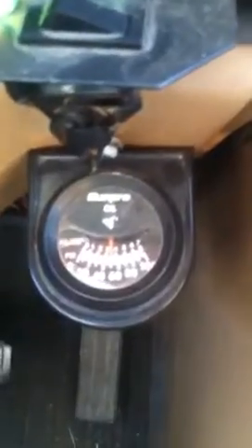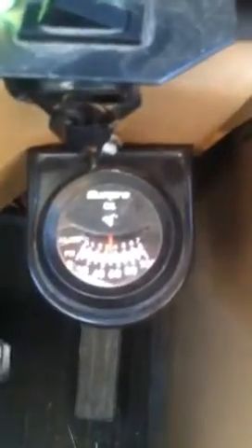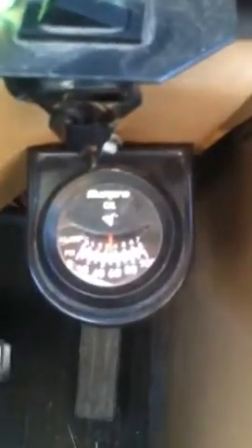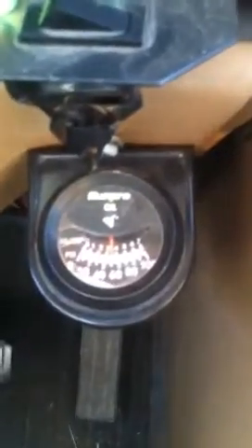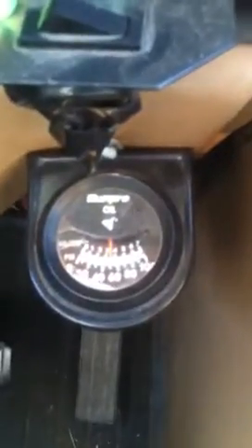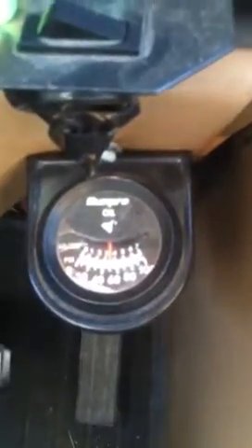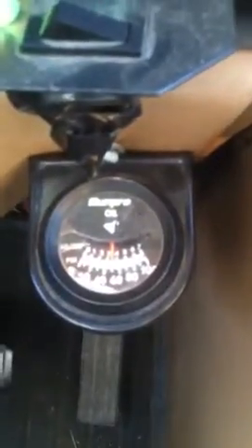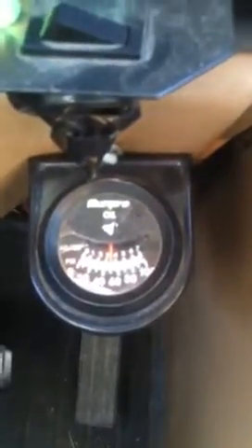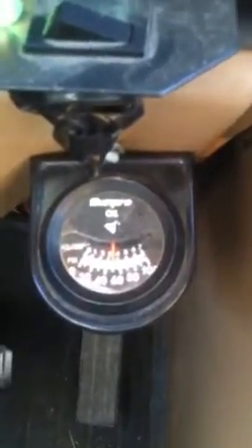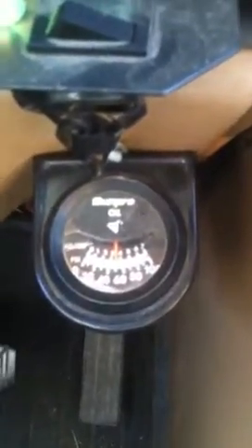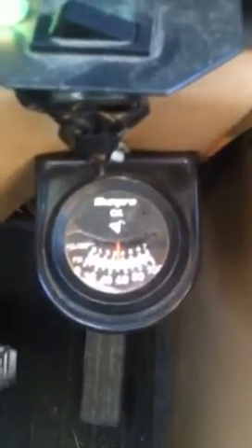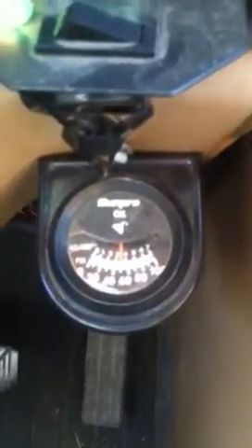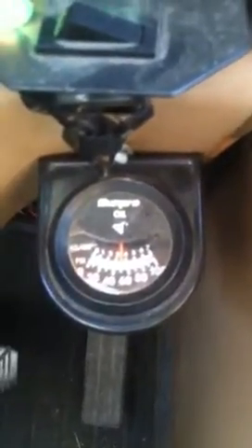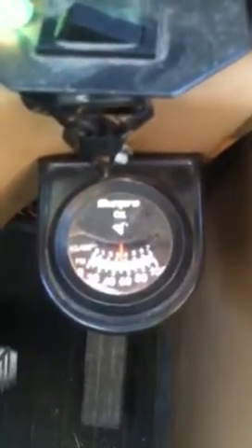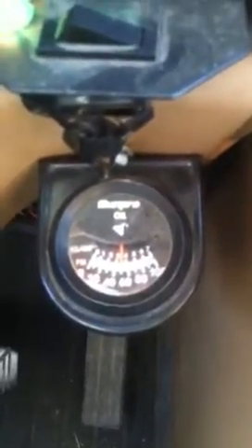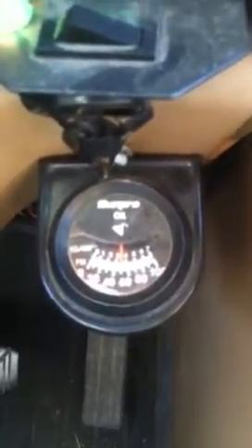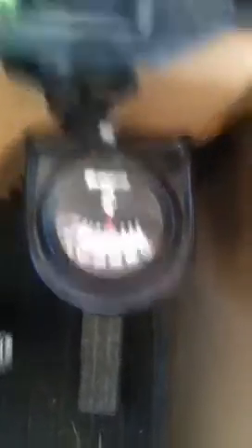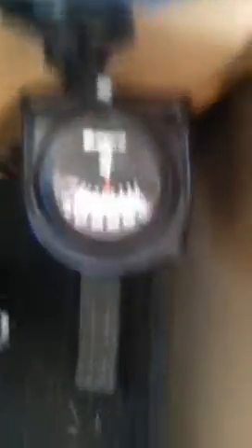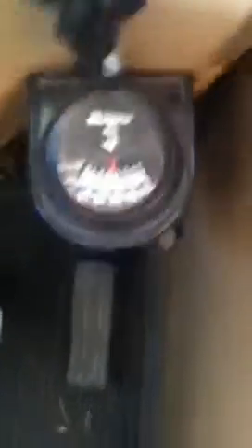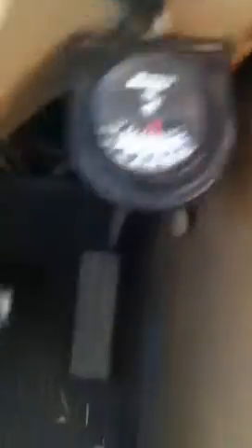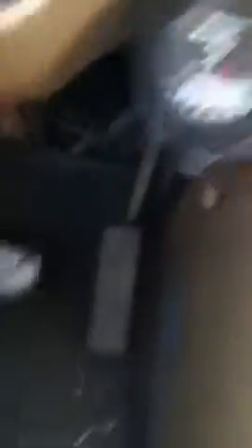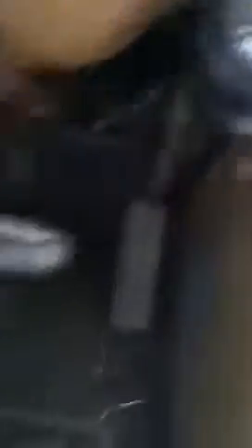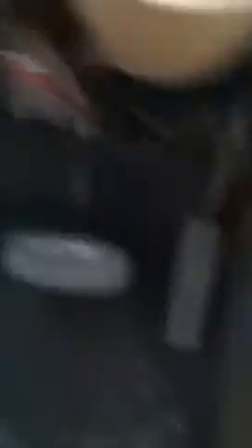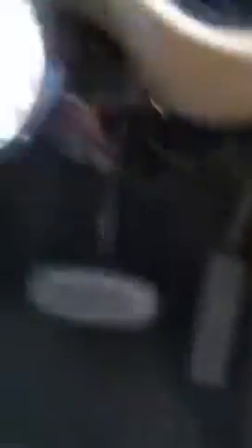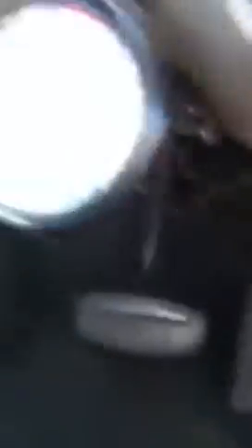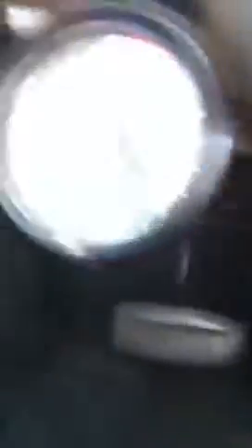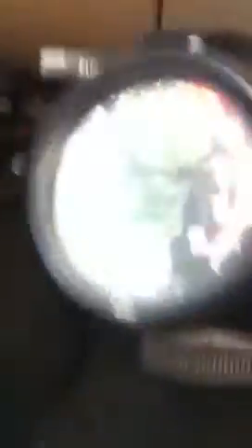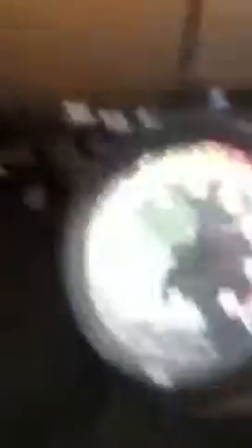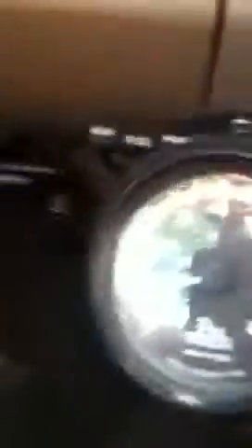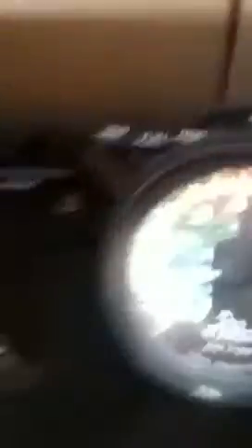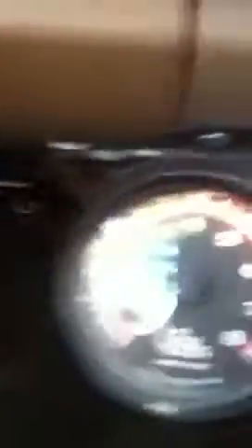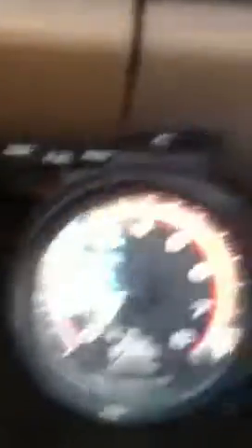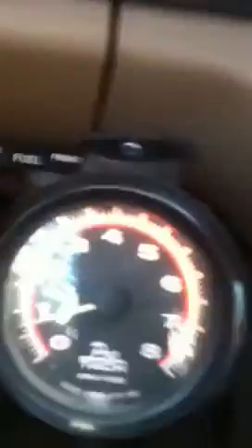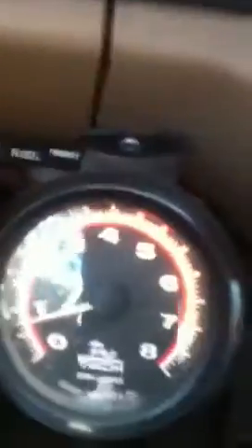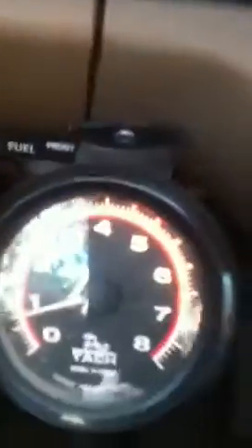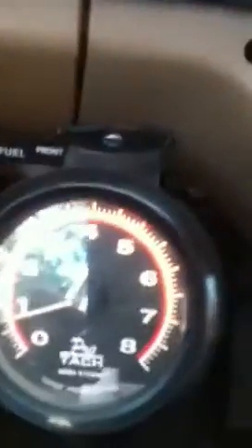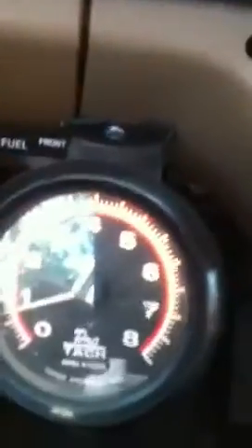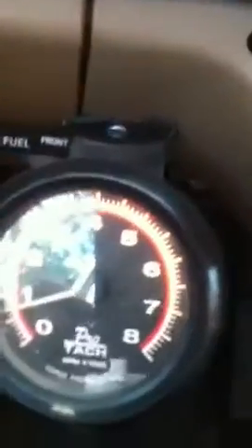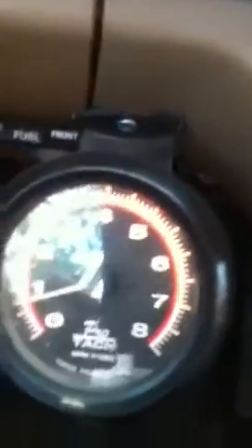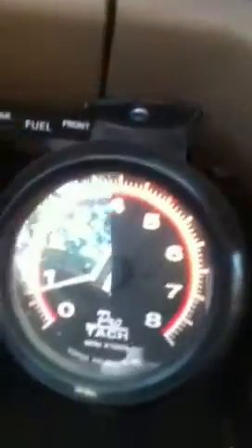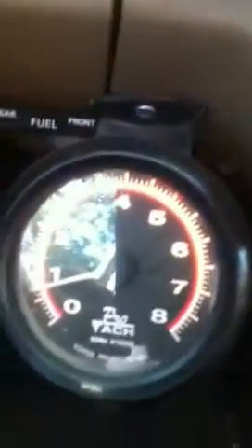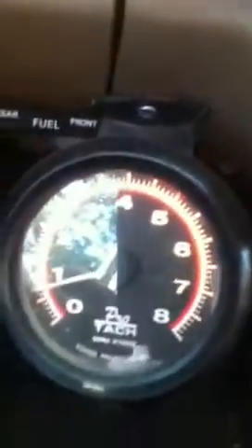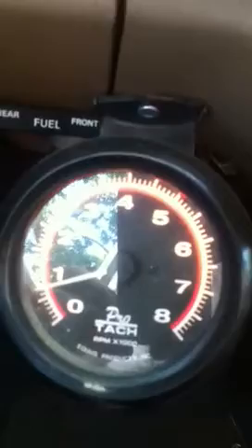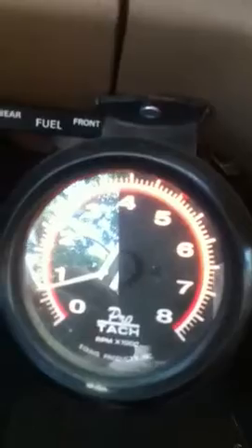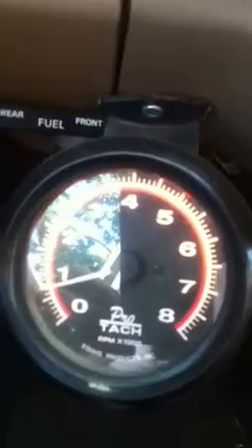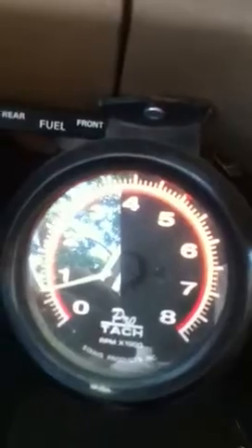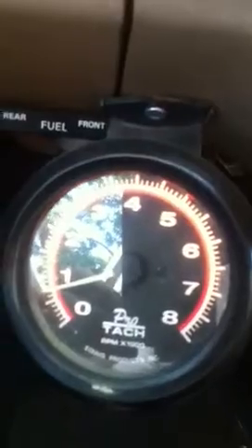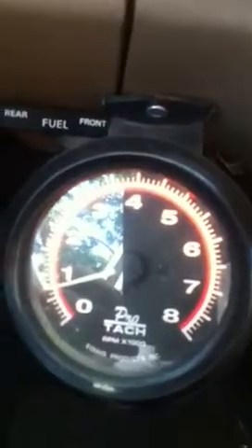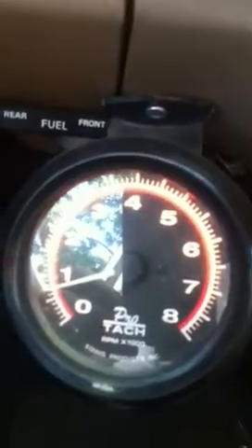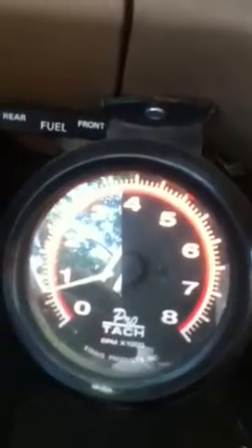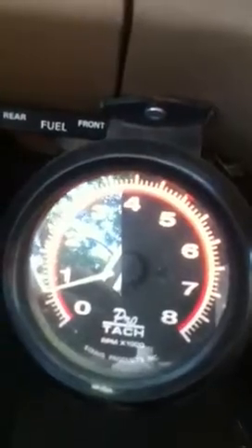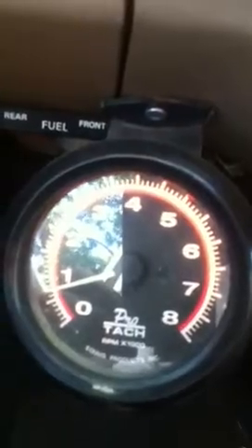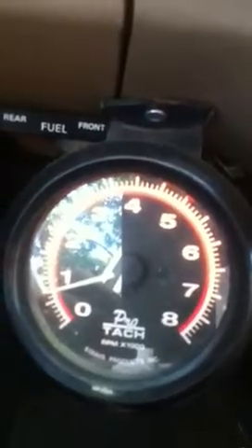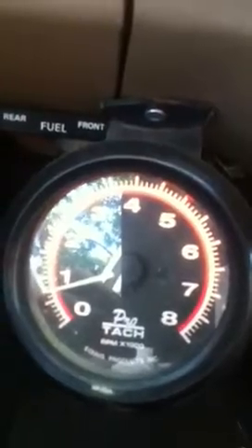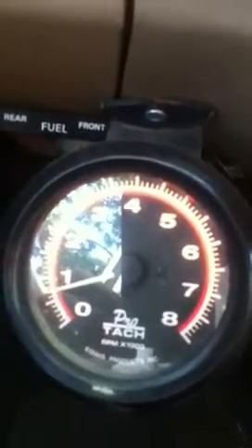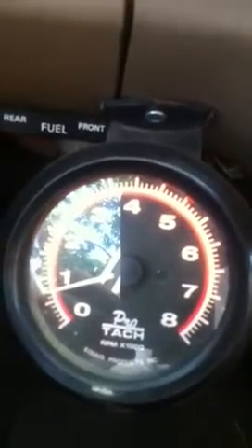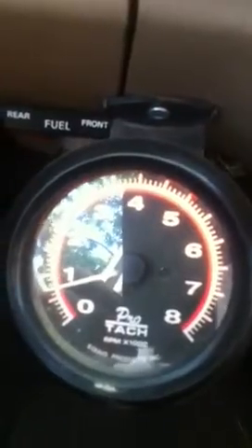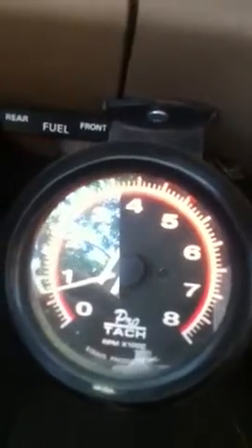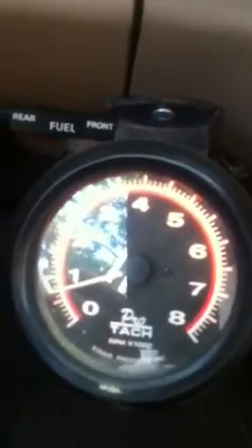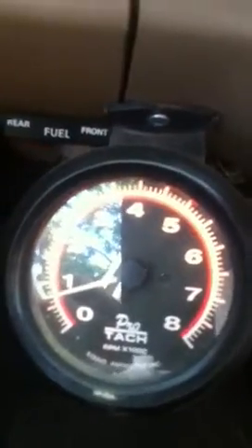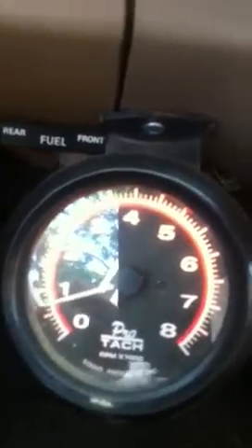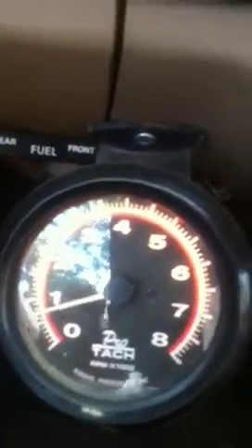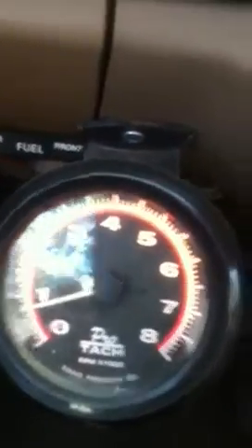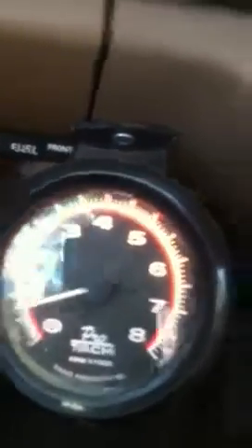Oil pressure sitting there. Tach, idling right there.